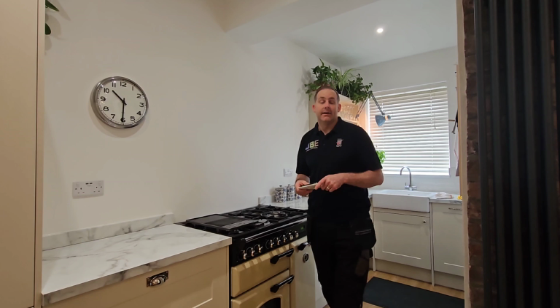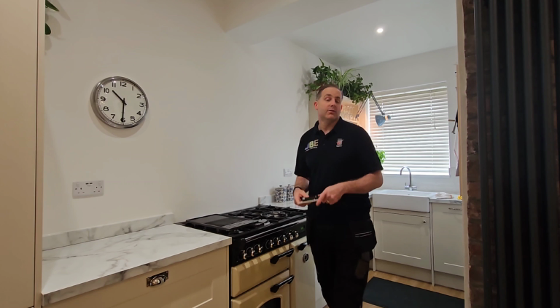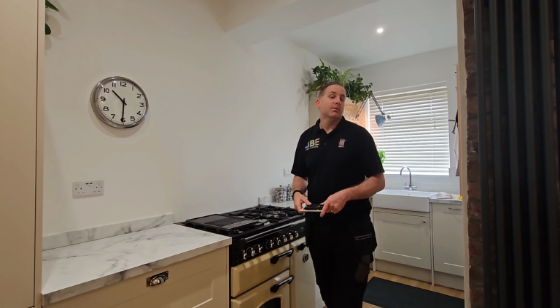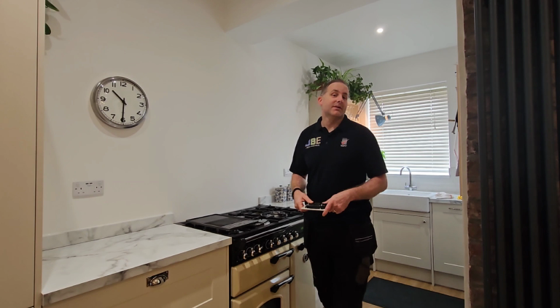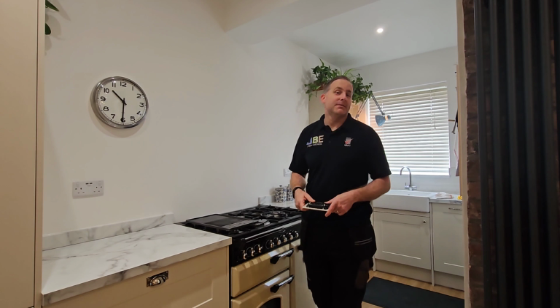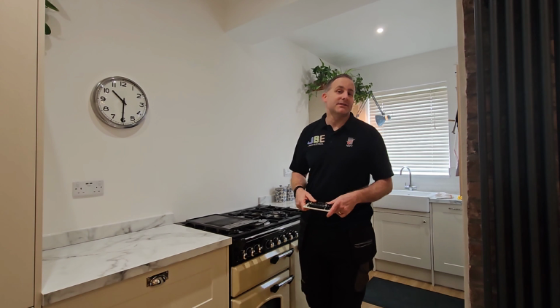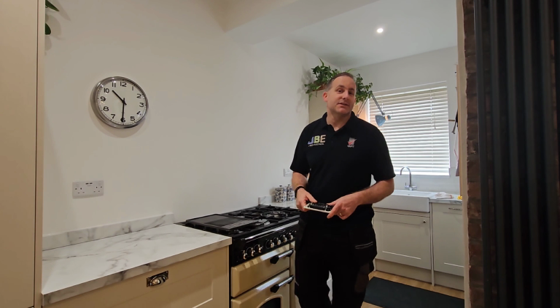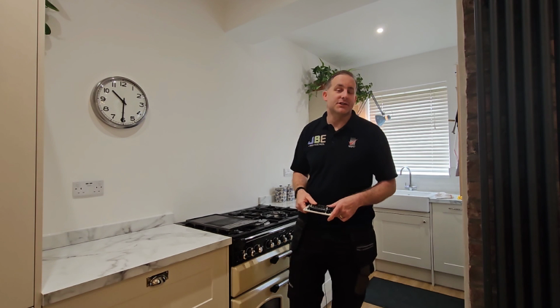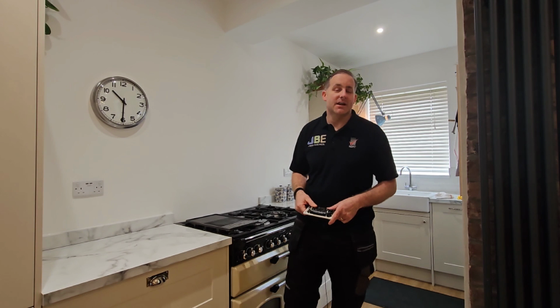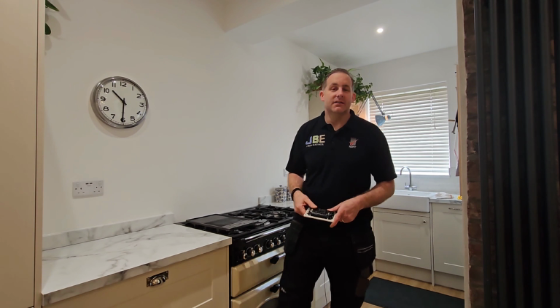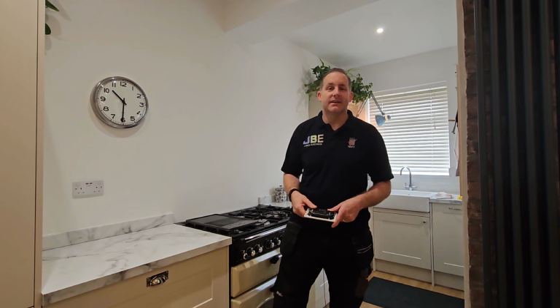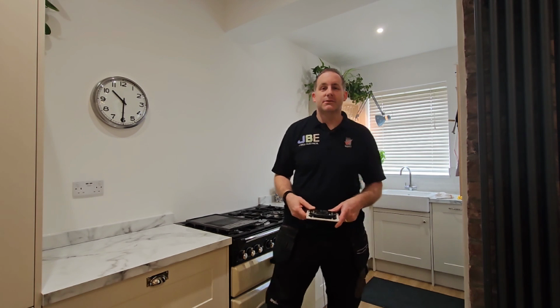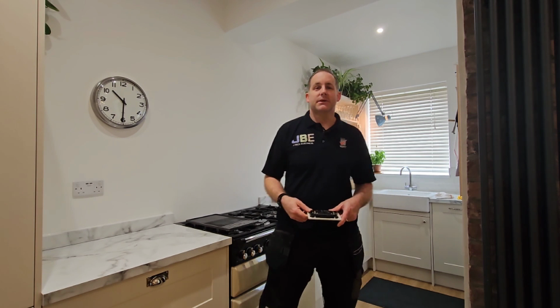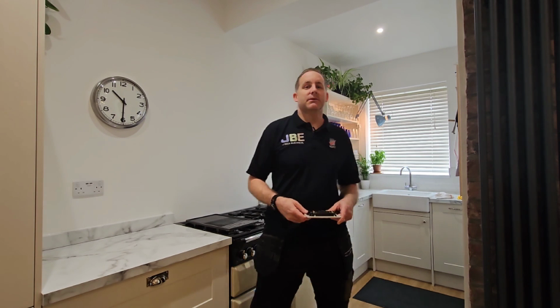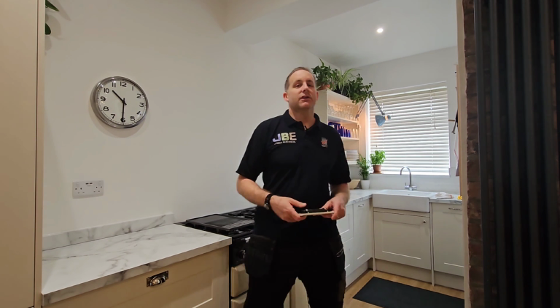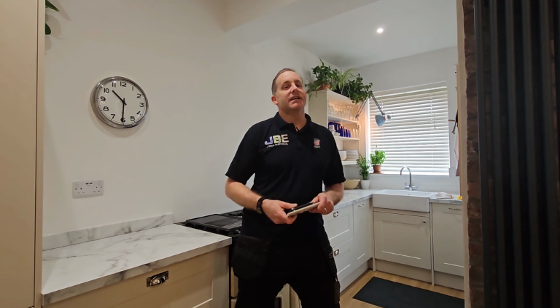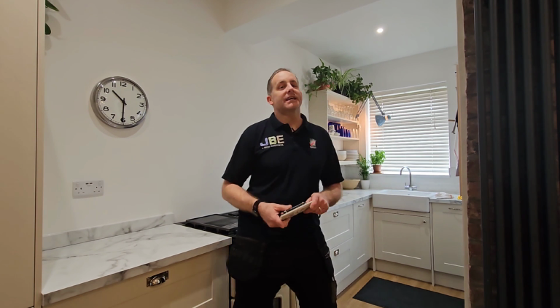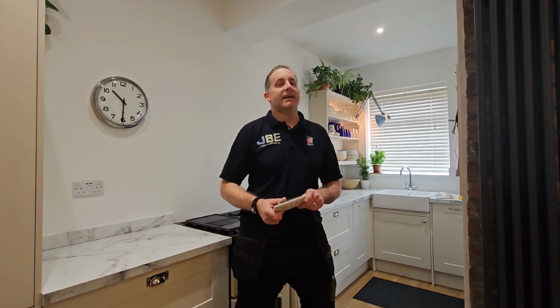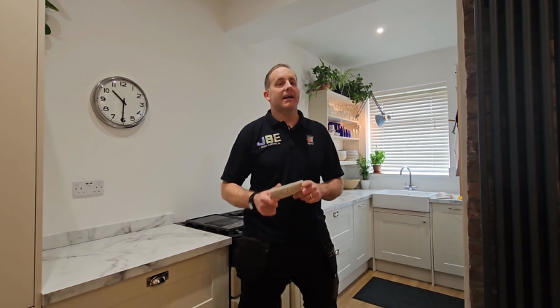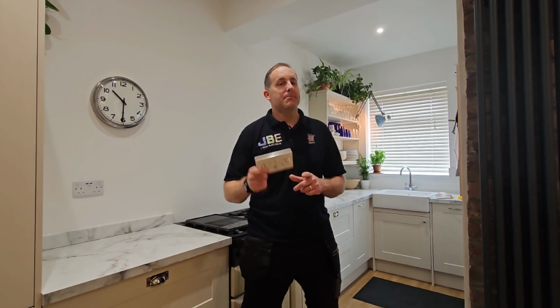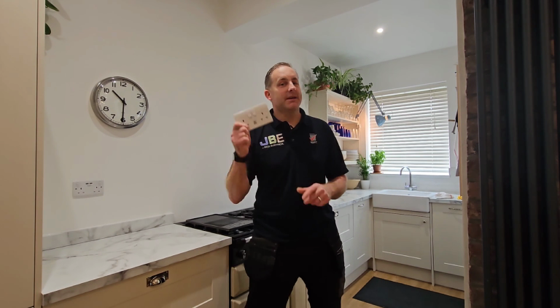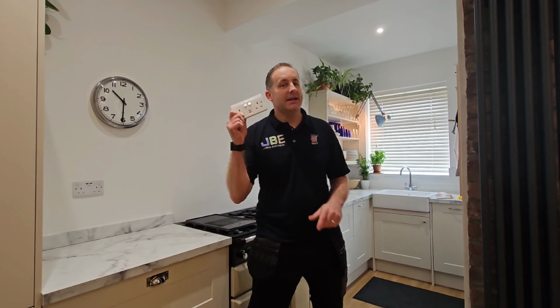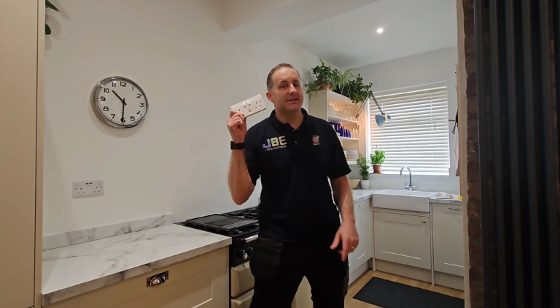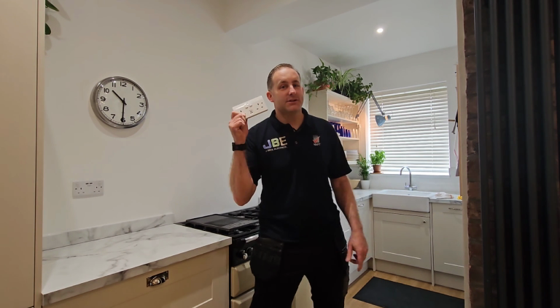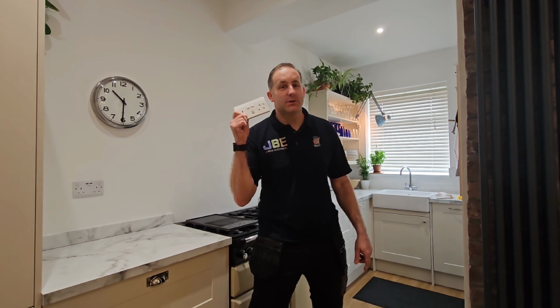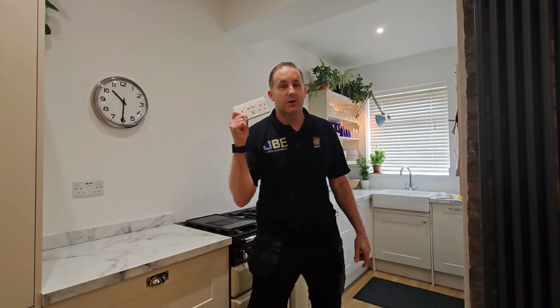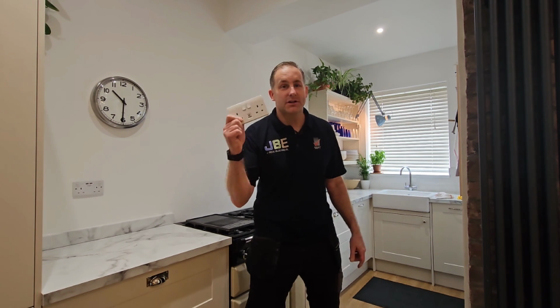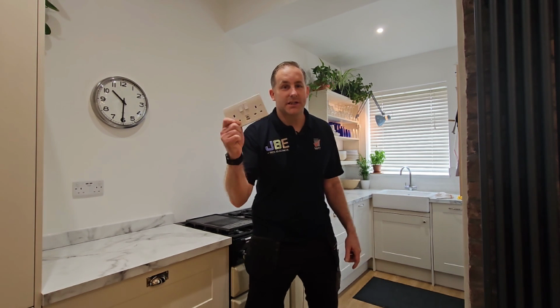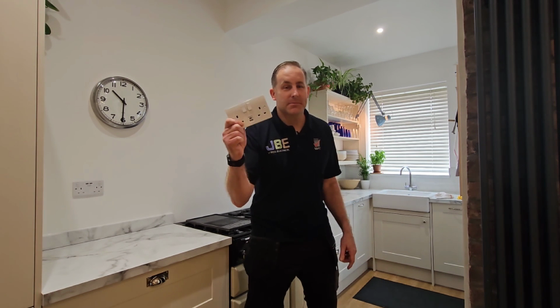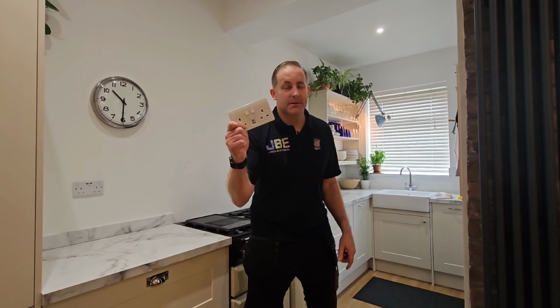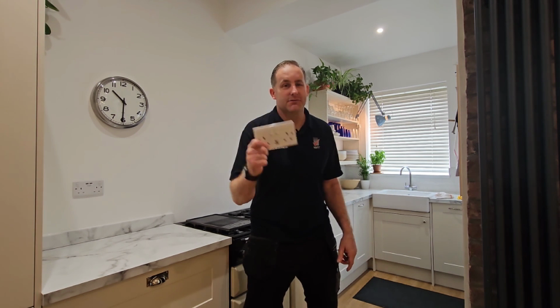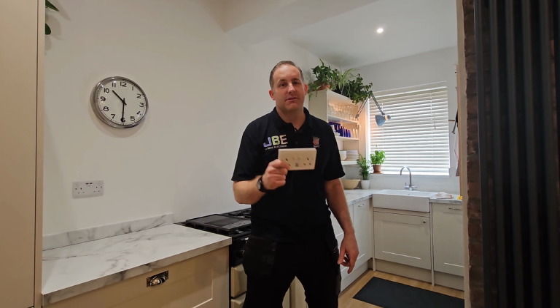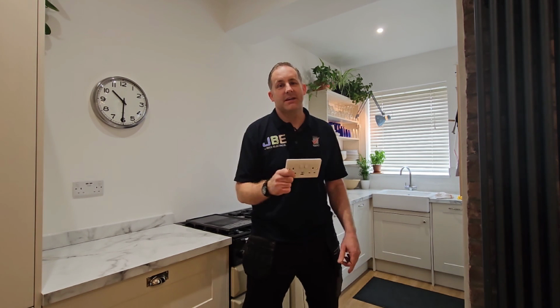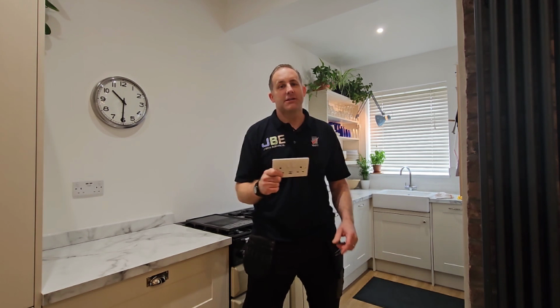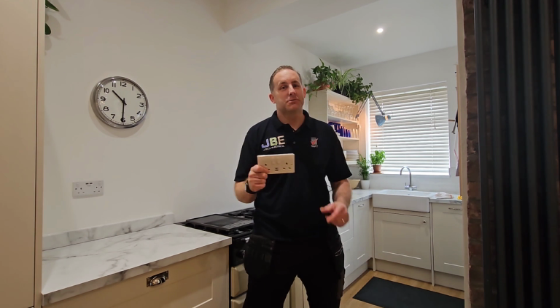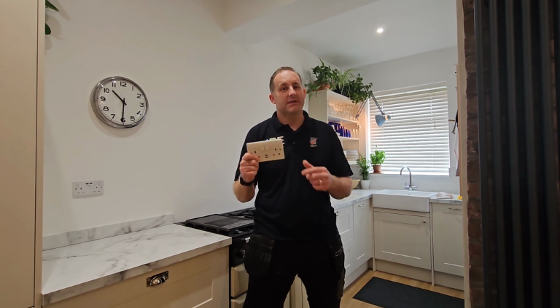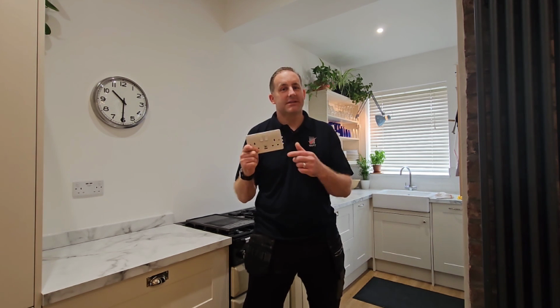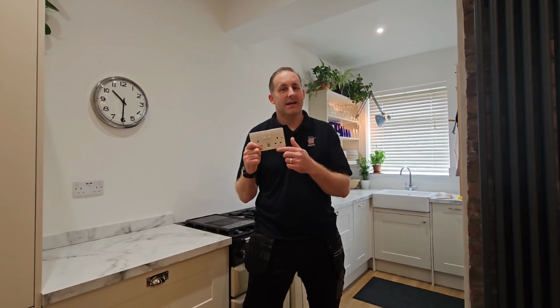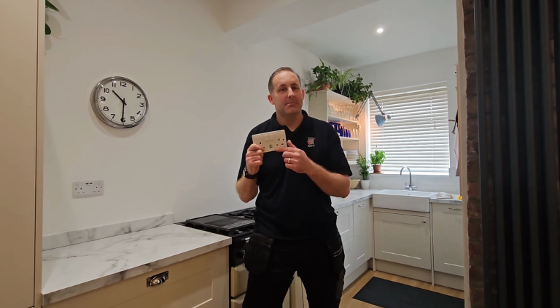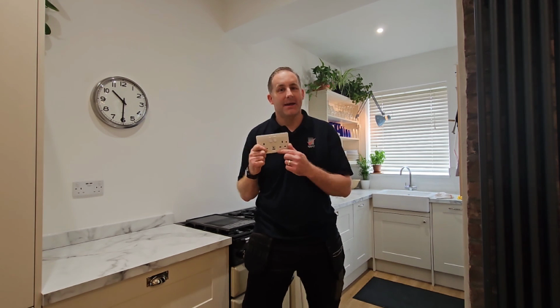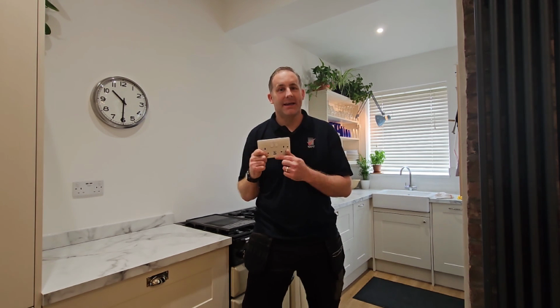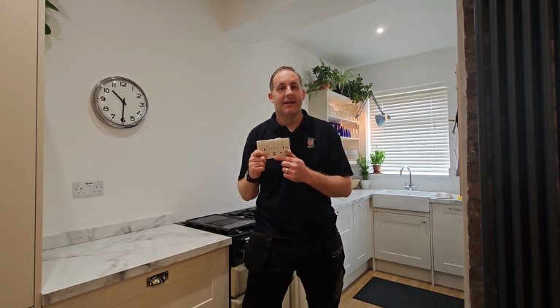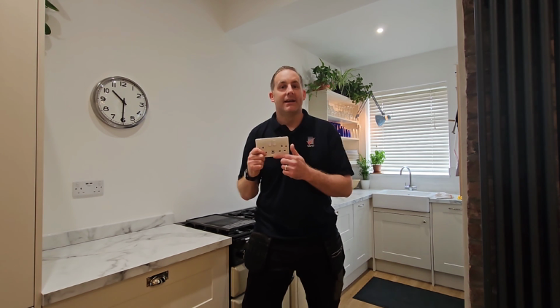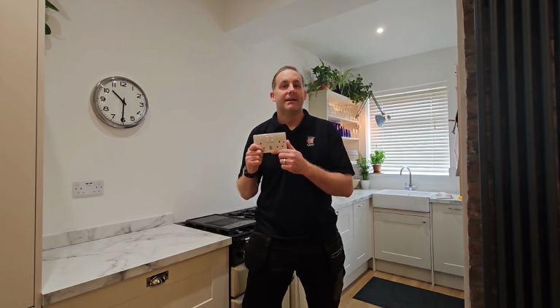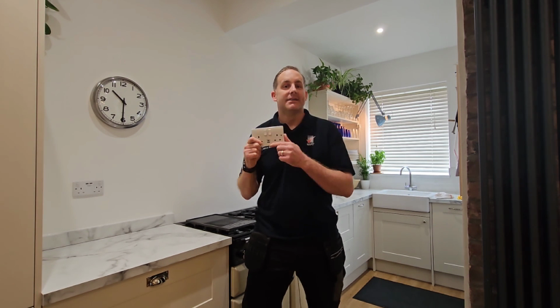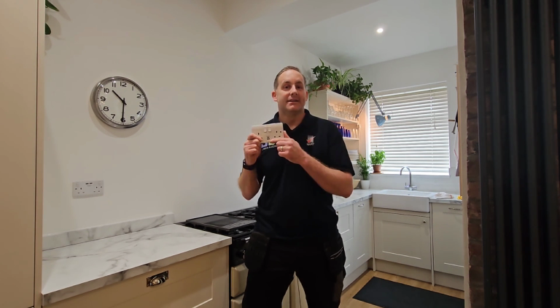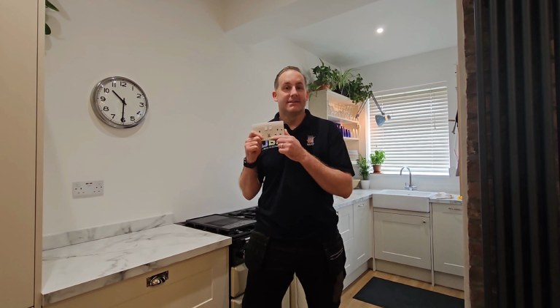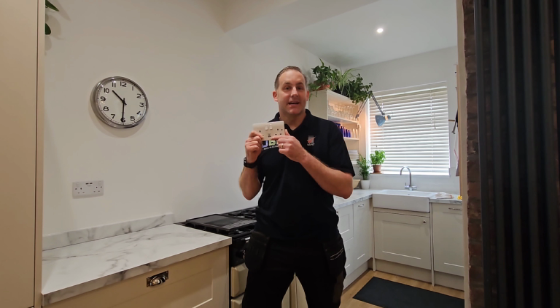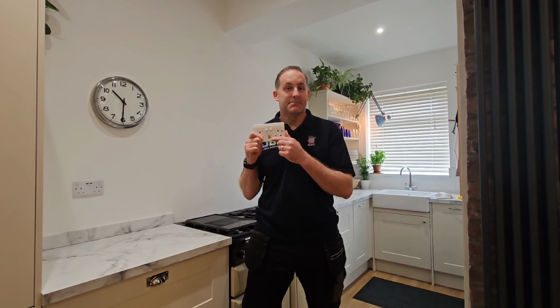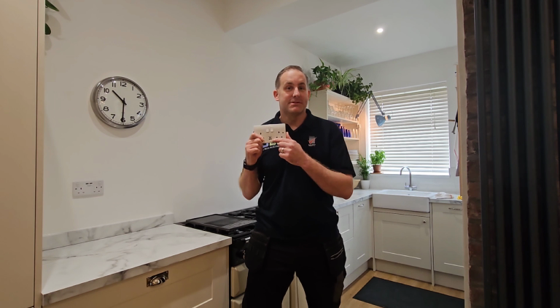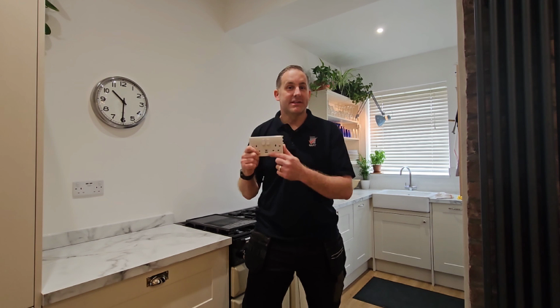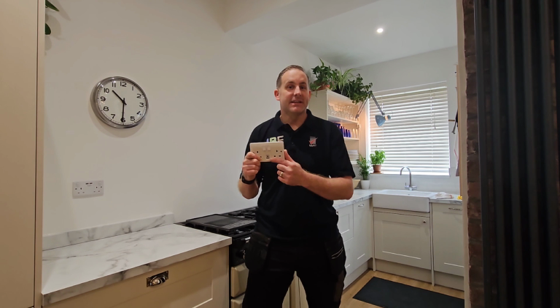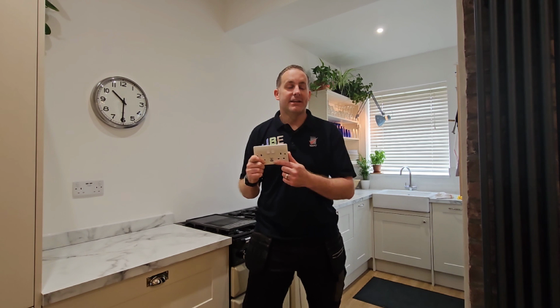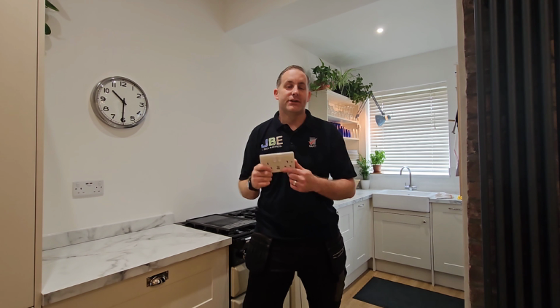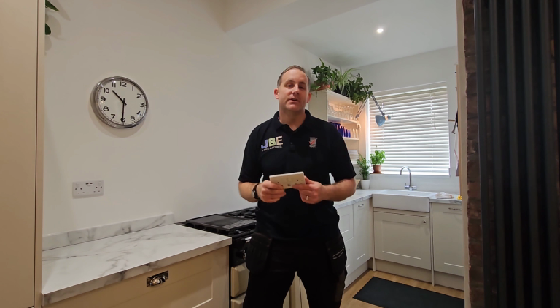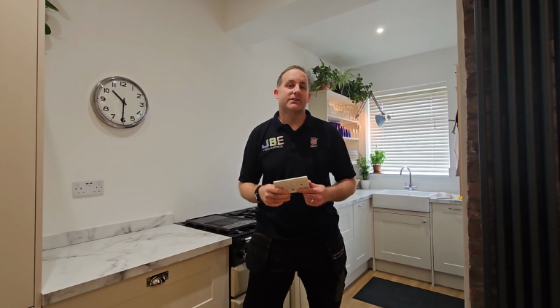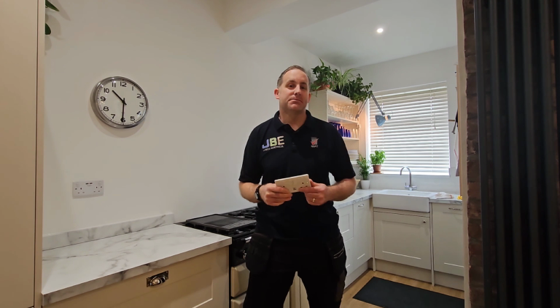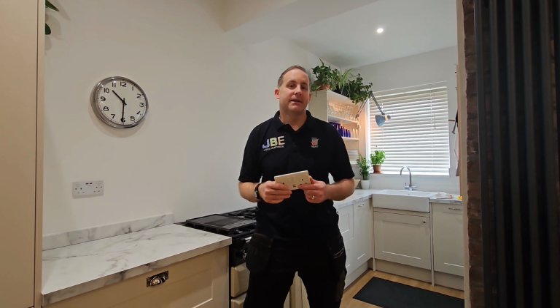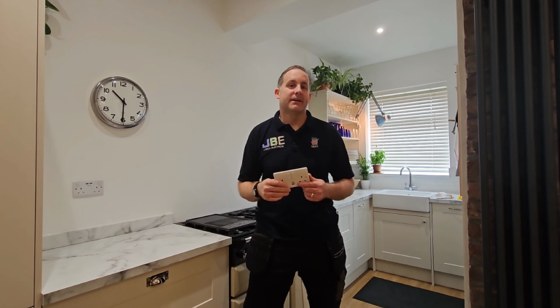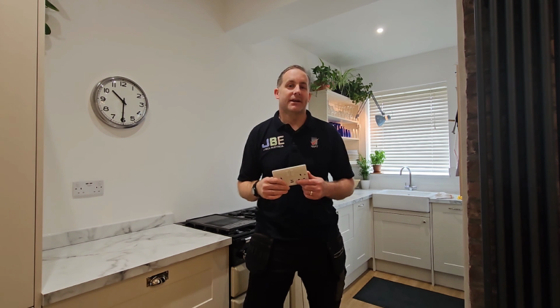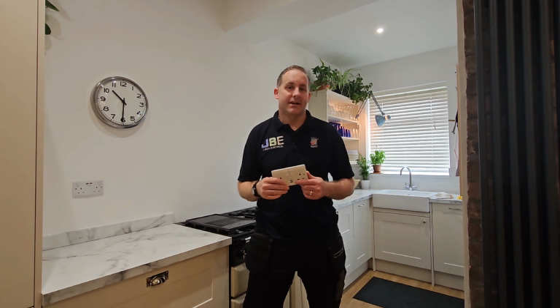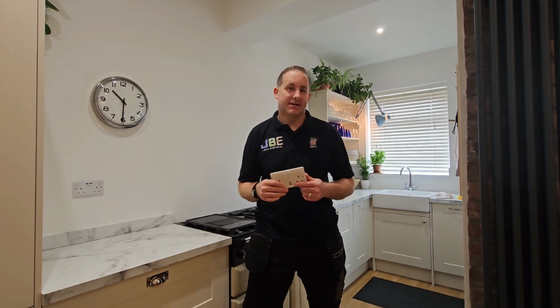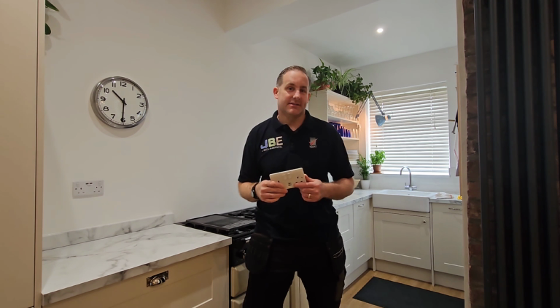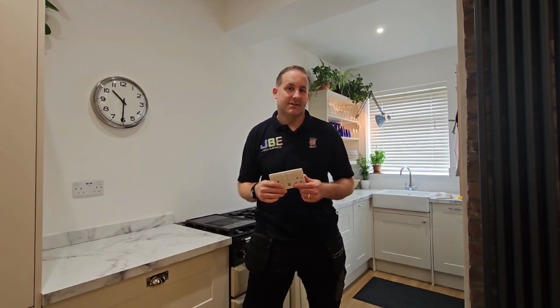Hey everyone, welcome back to the channel. This week we're looking at MK's new Logic Plus range with a Type-A and Type-C USB connector.